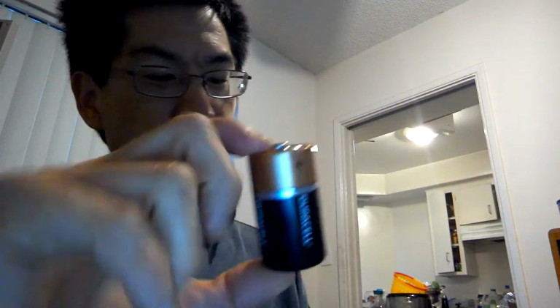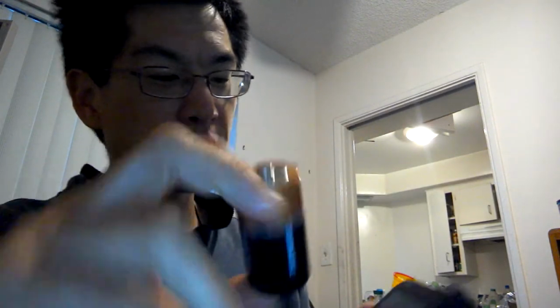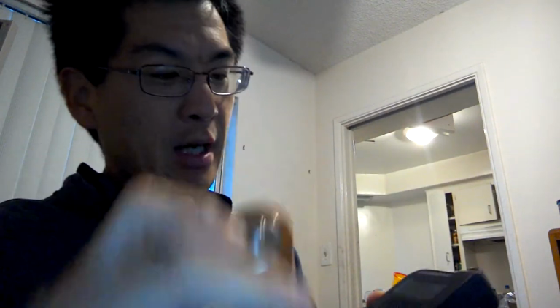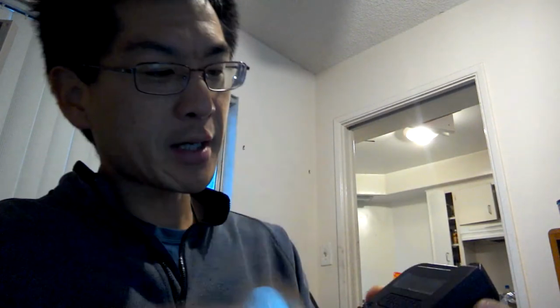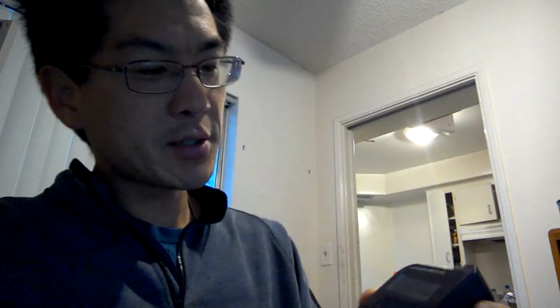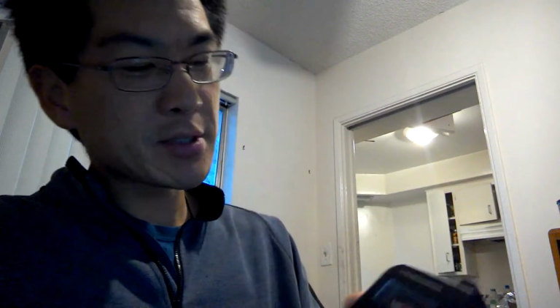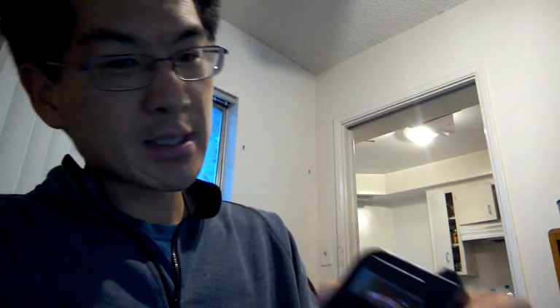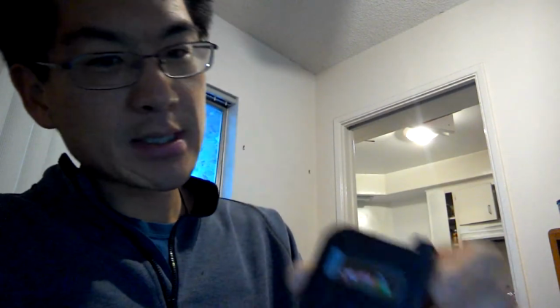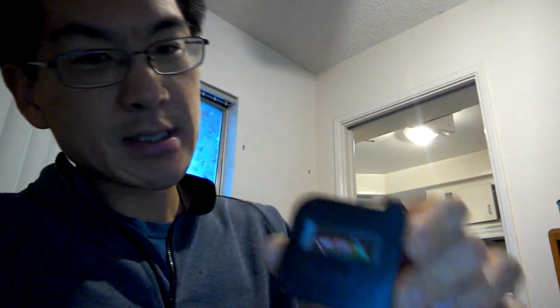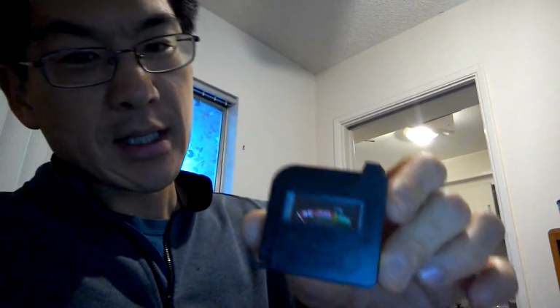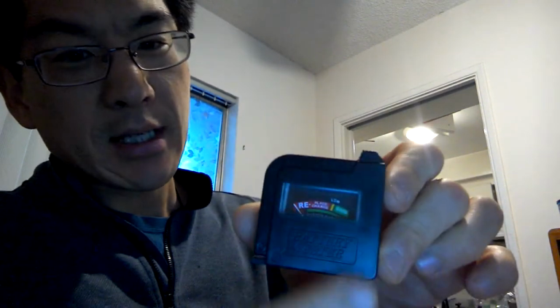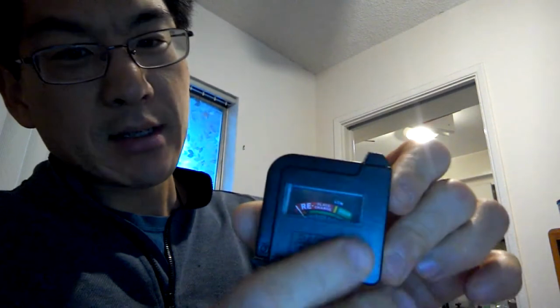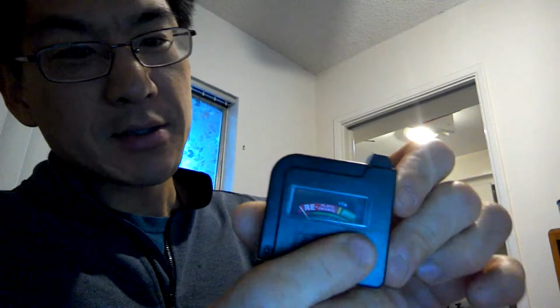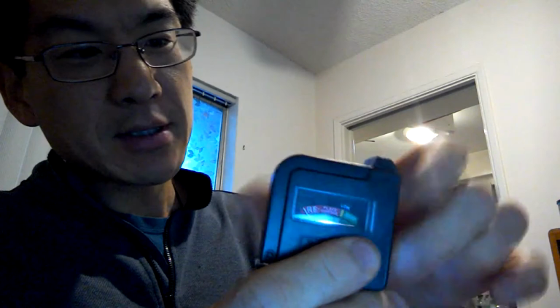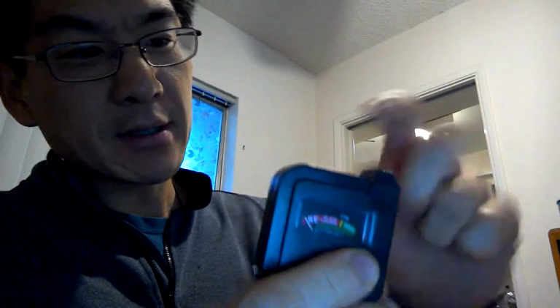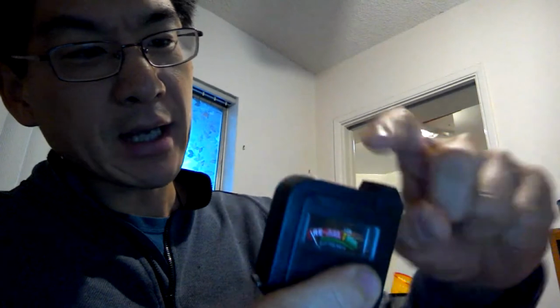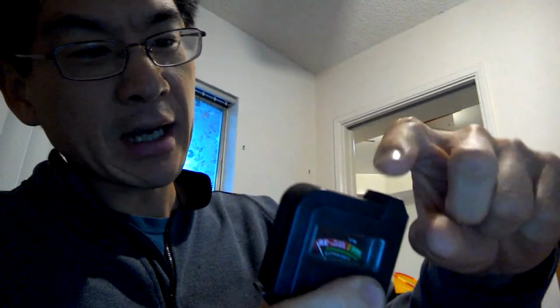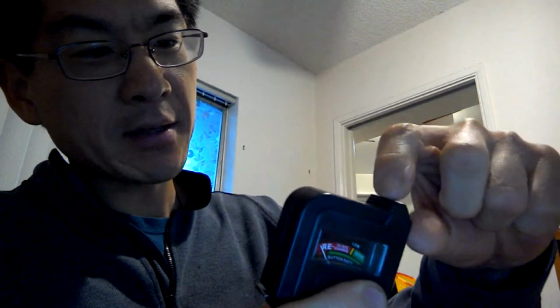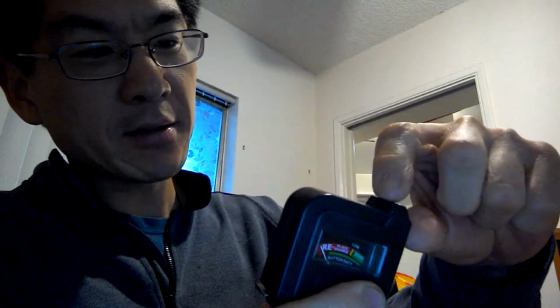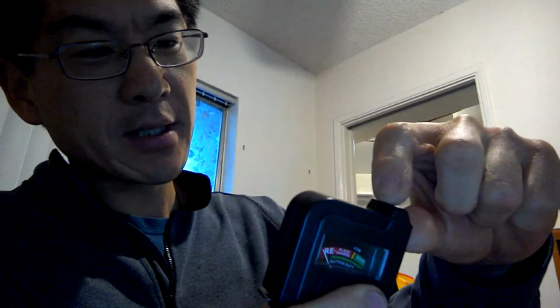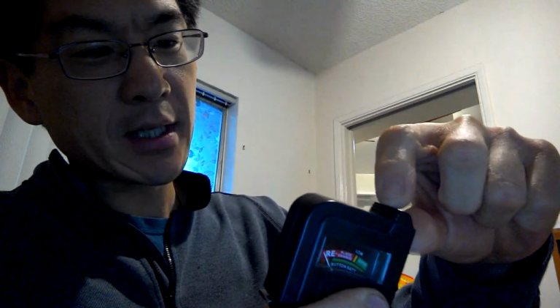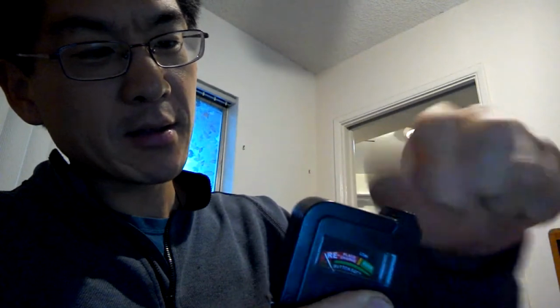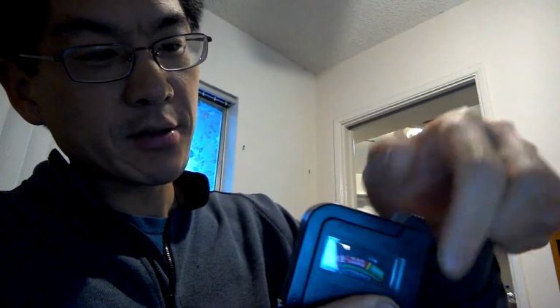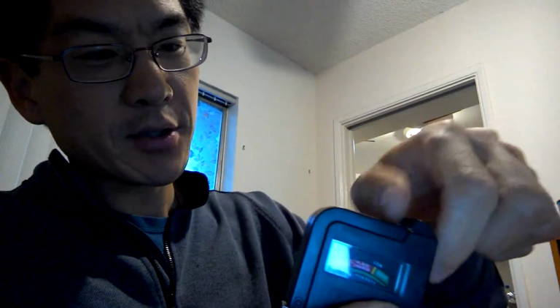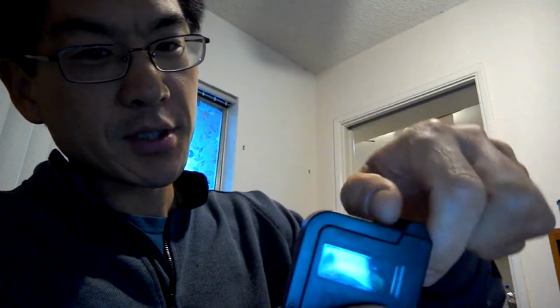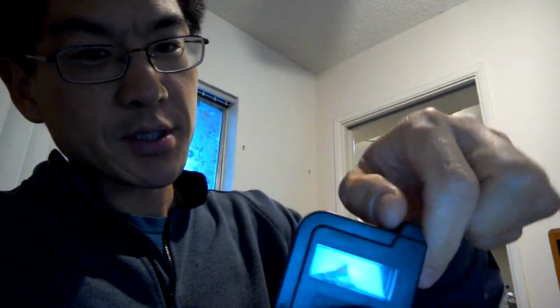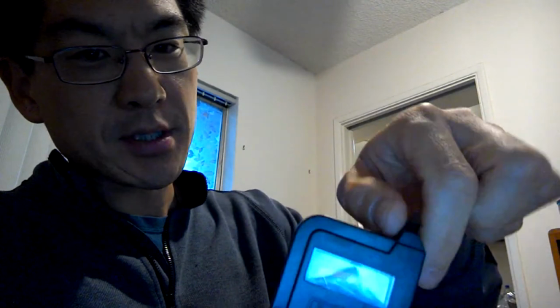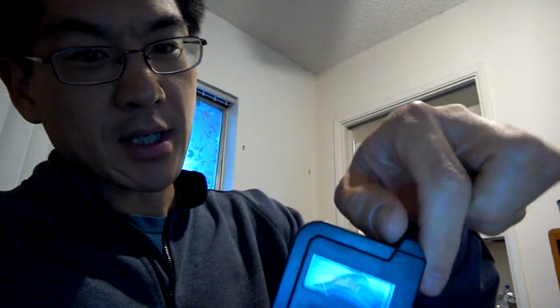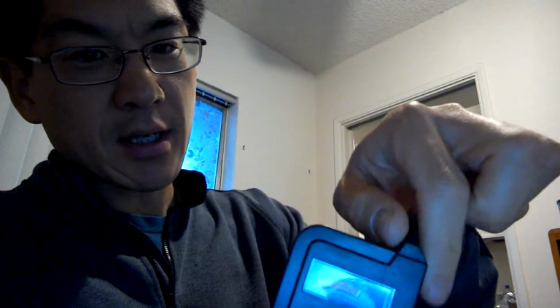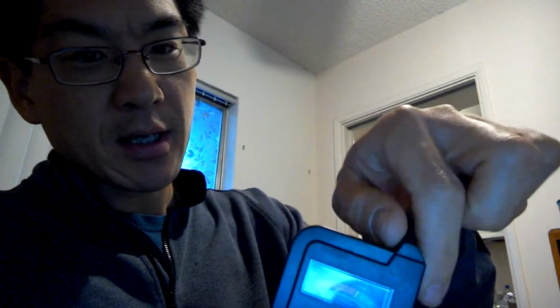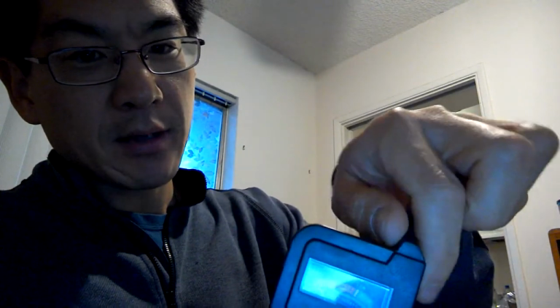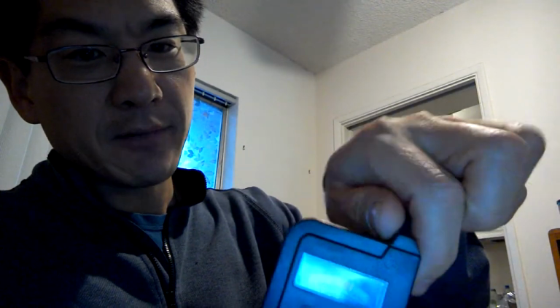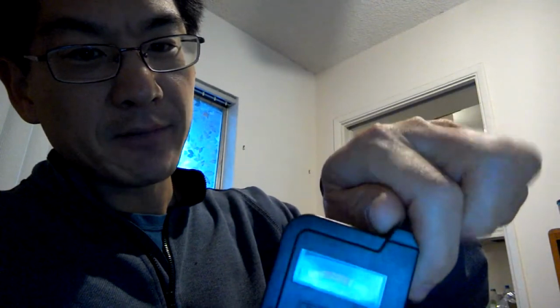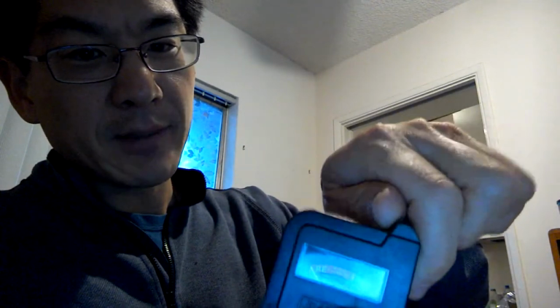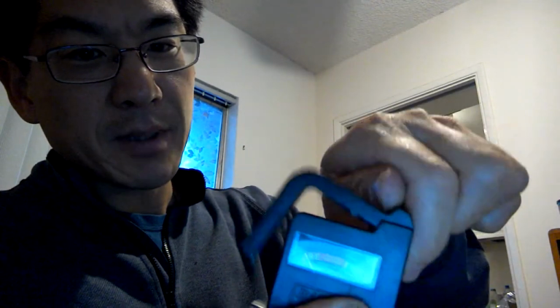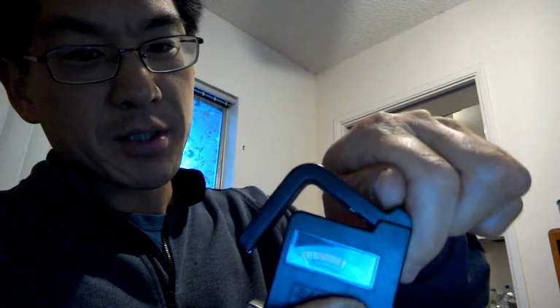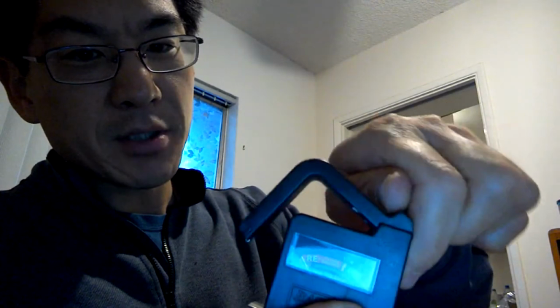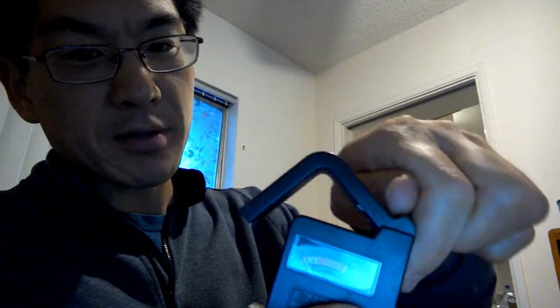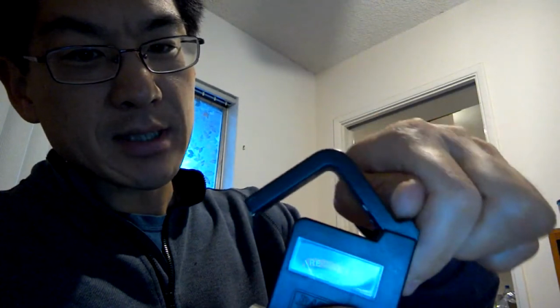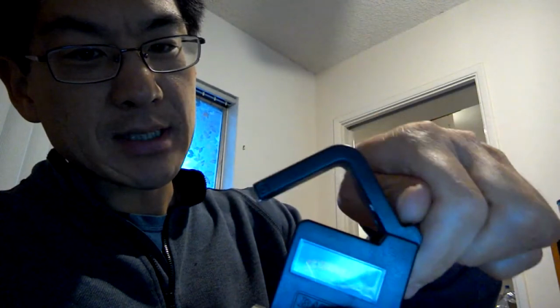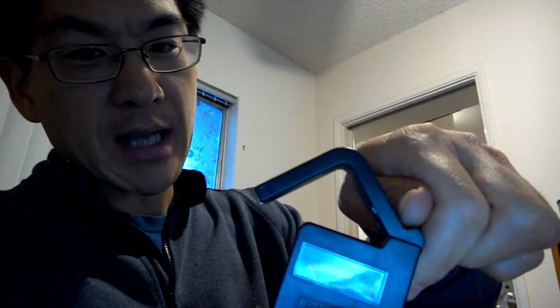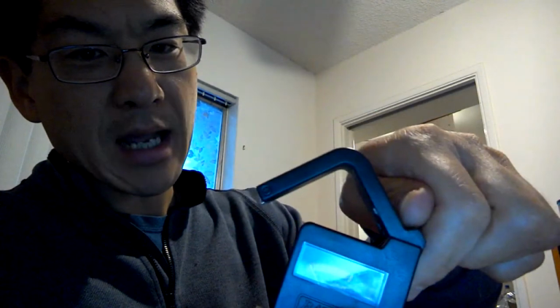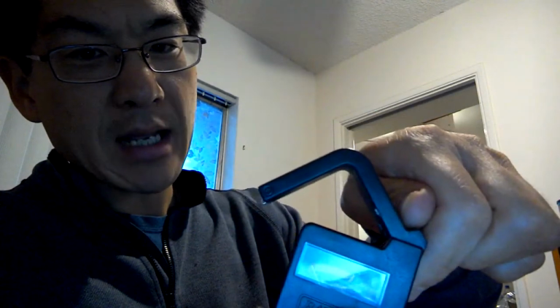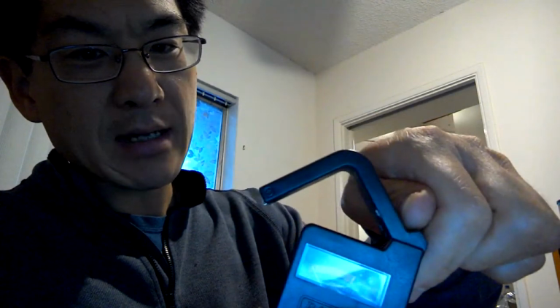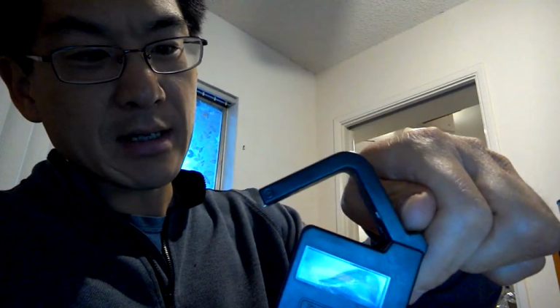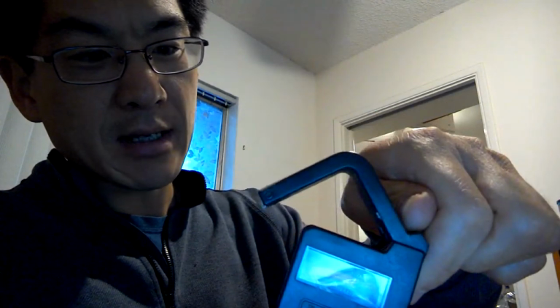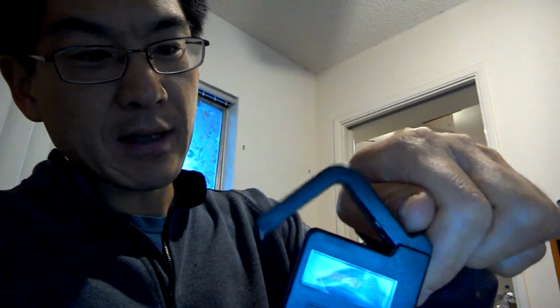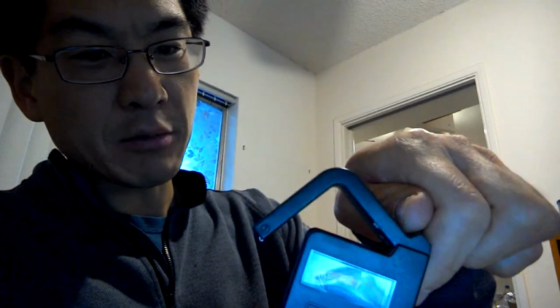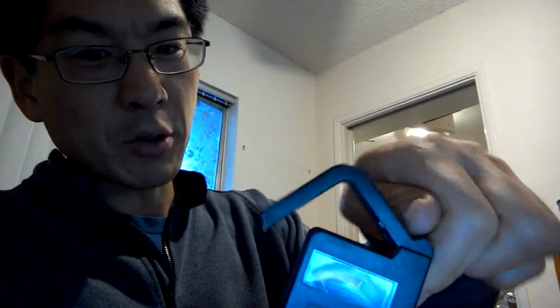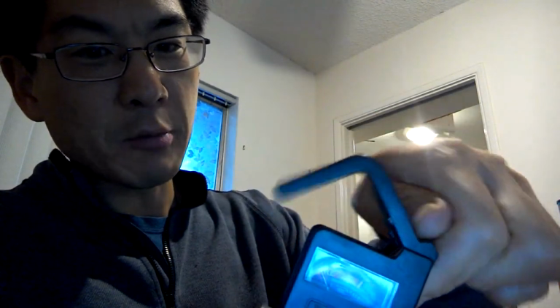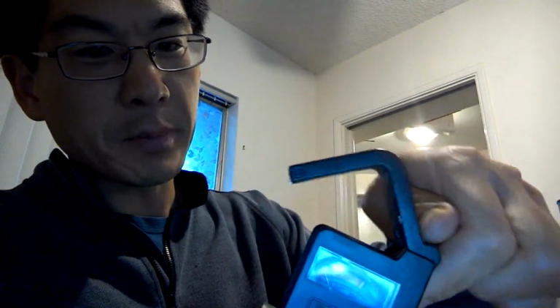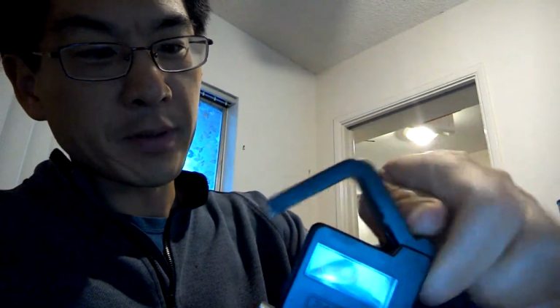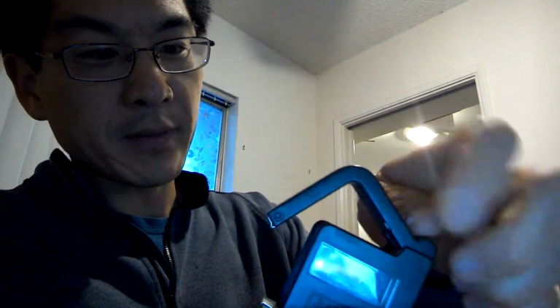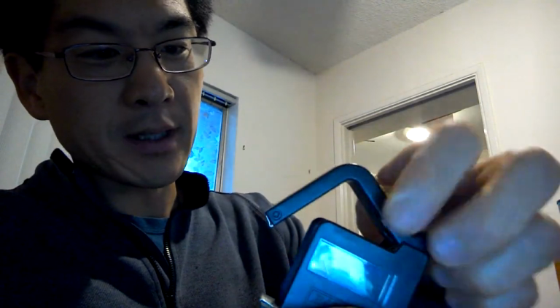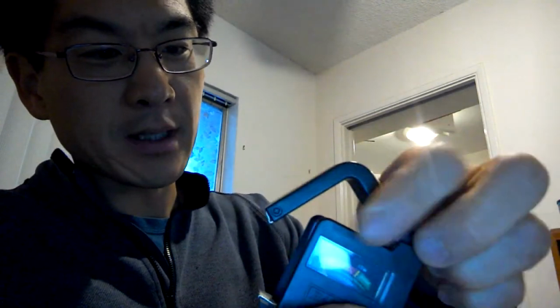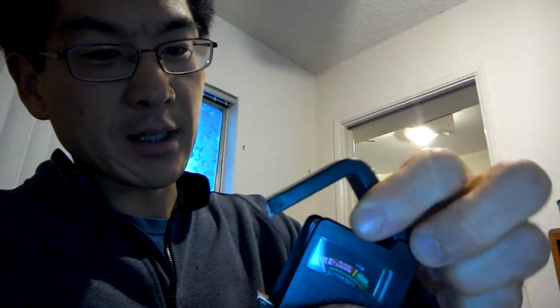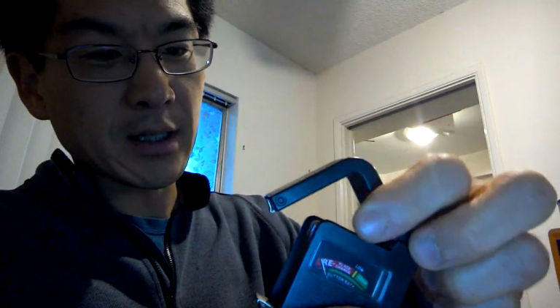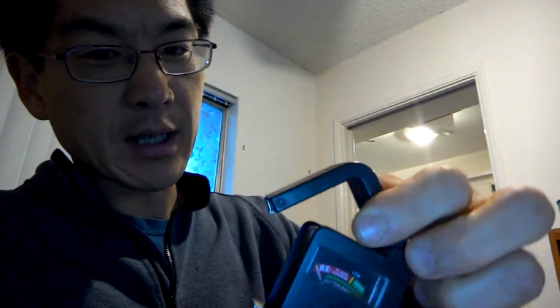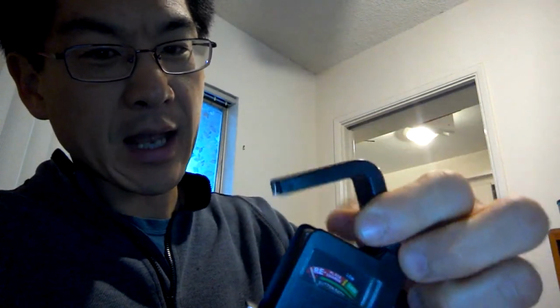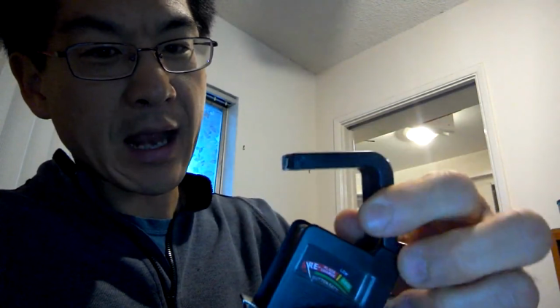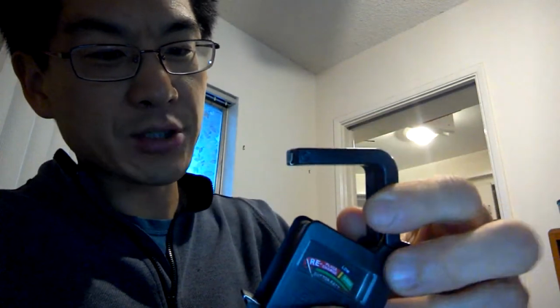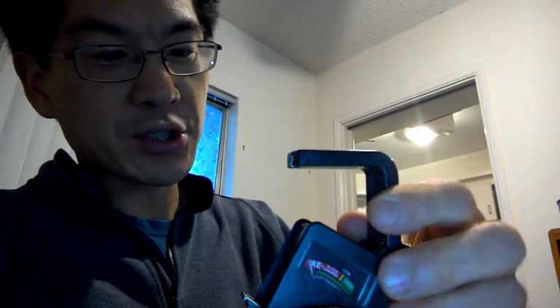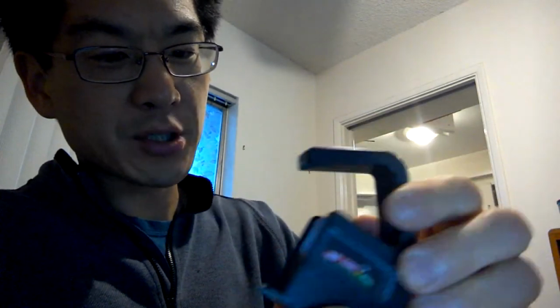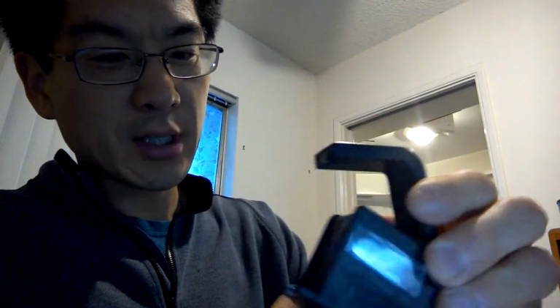Let me show you how to use this. There's a little handle here — you just flip it to the side and that will open the hatch.